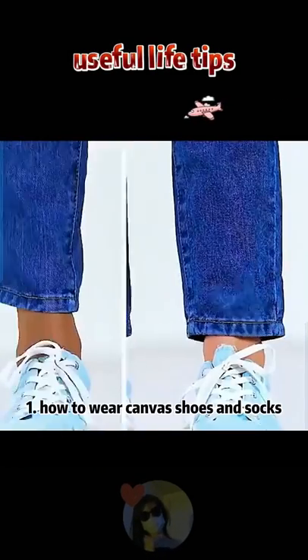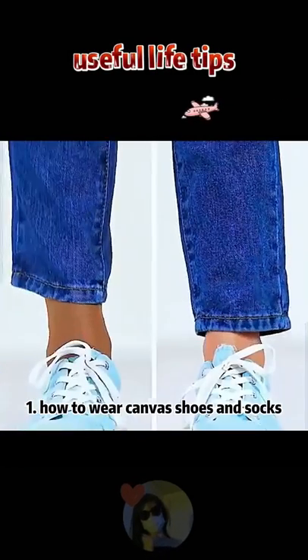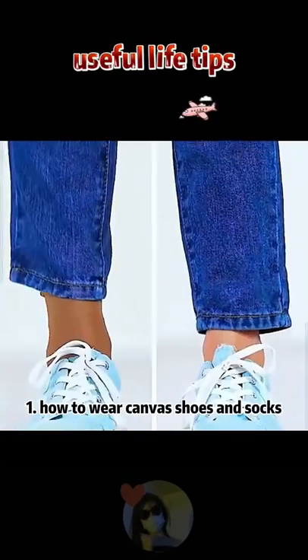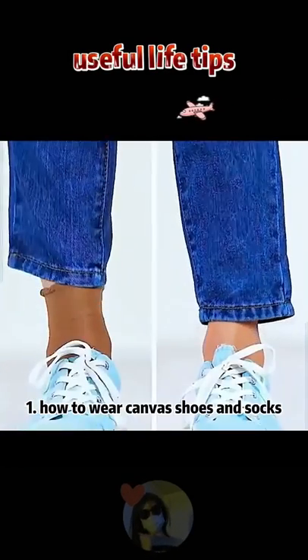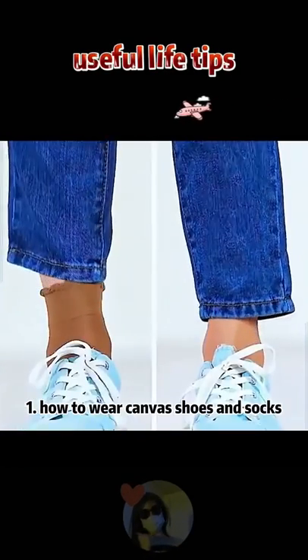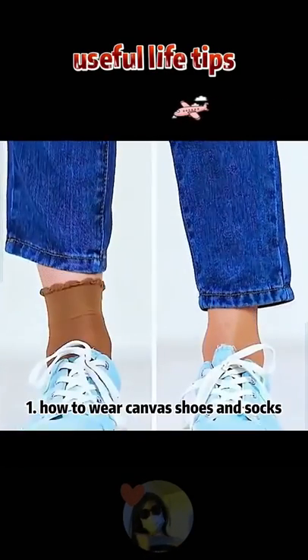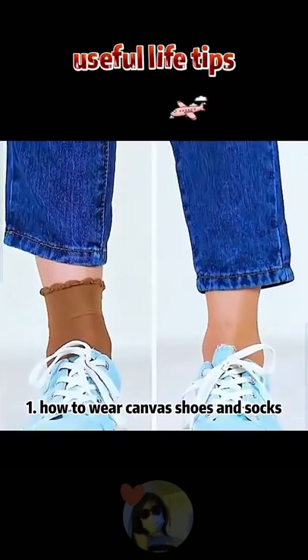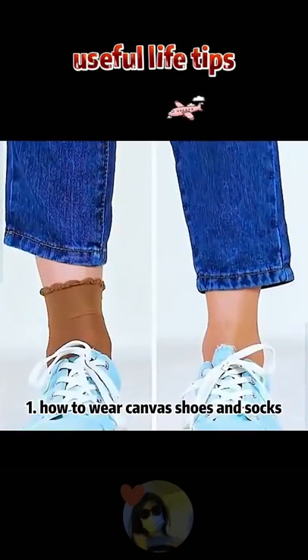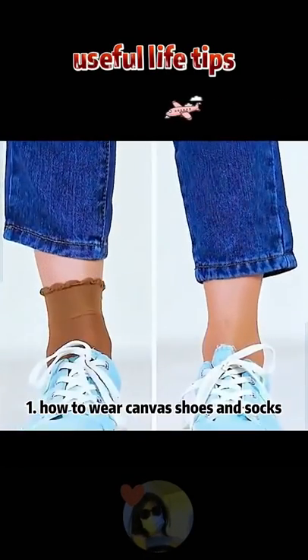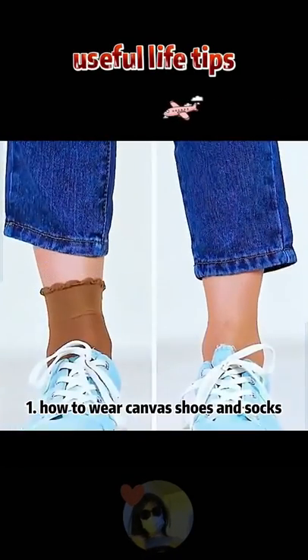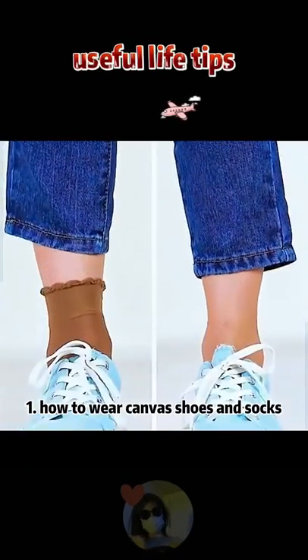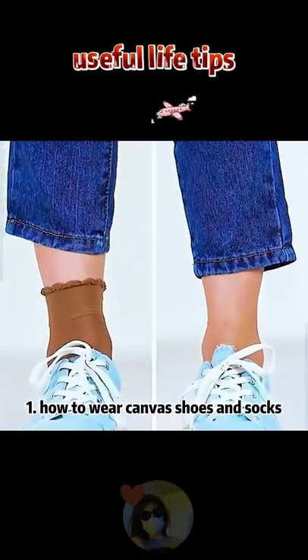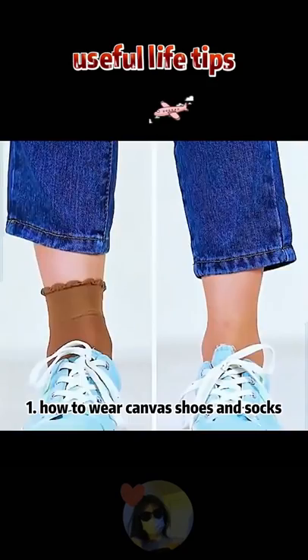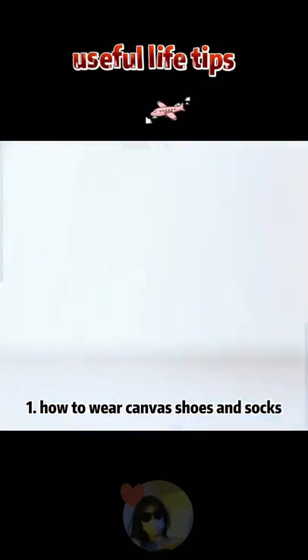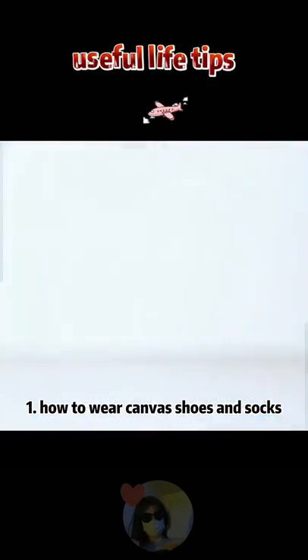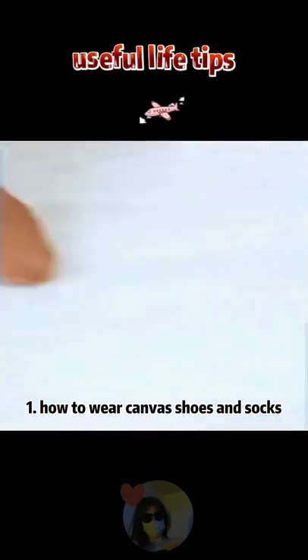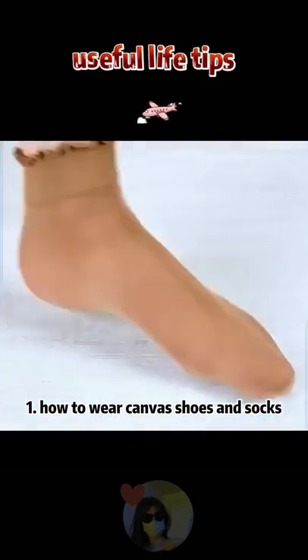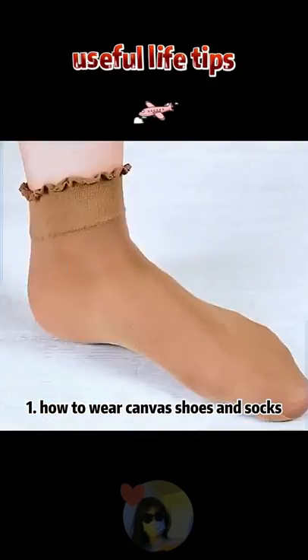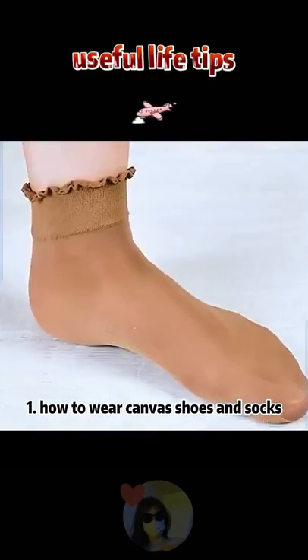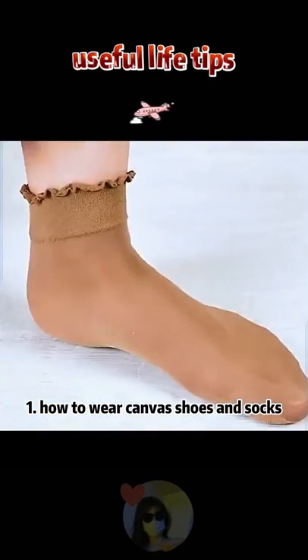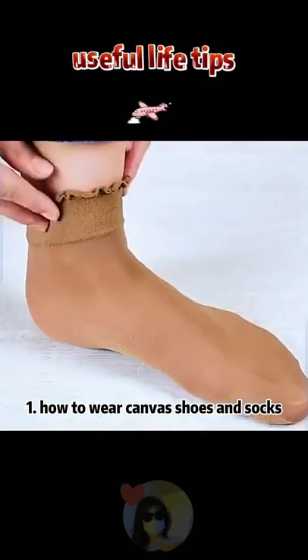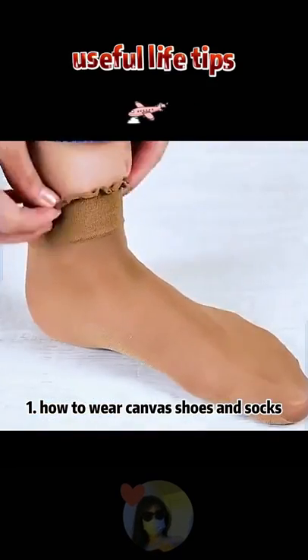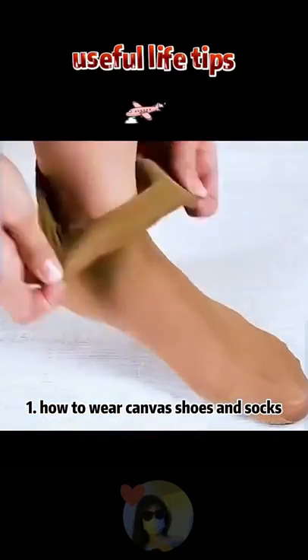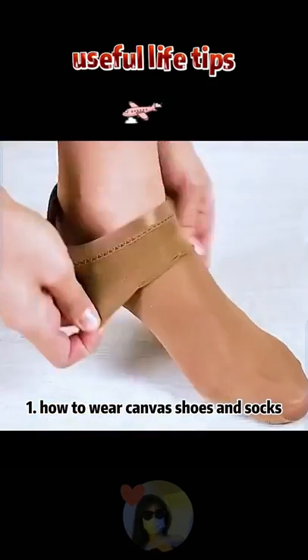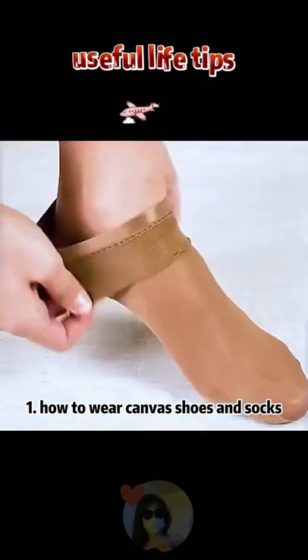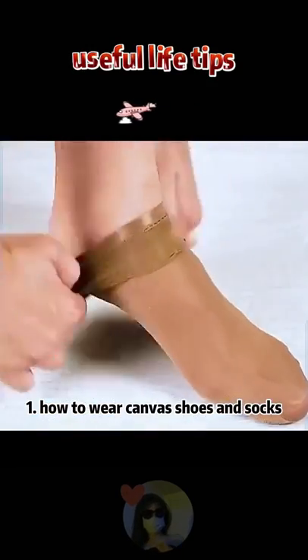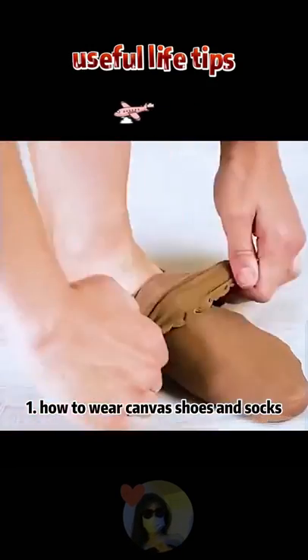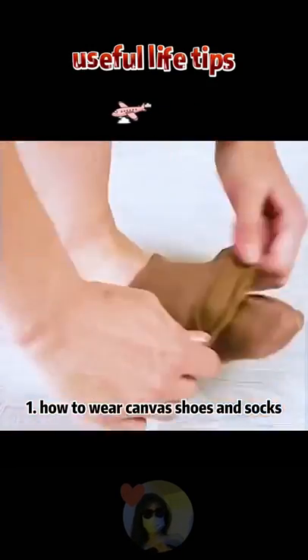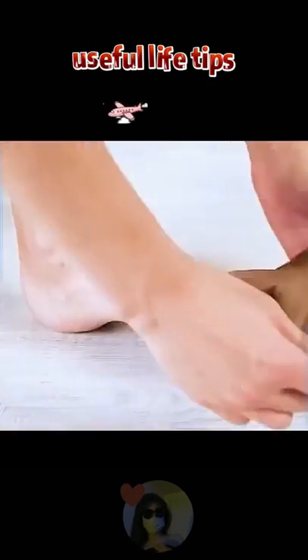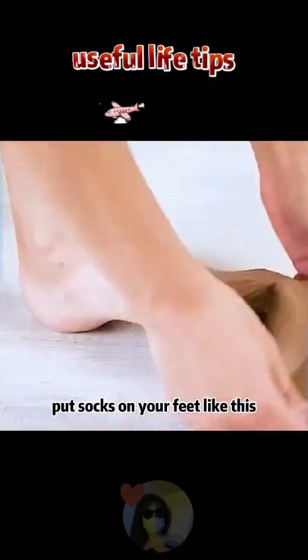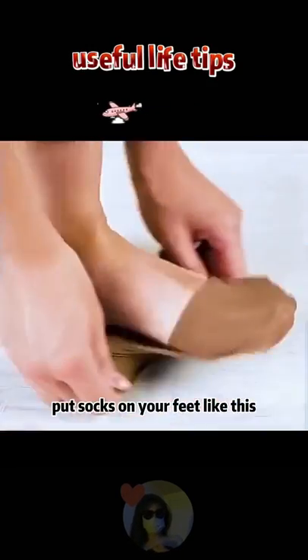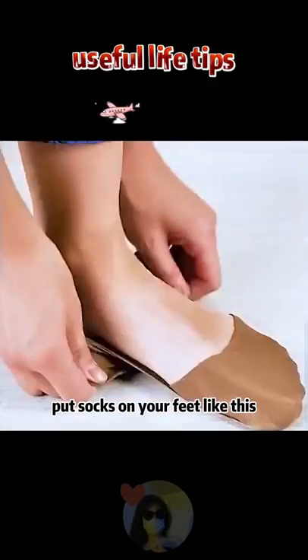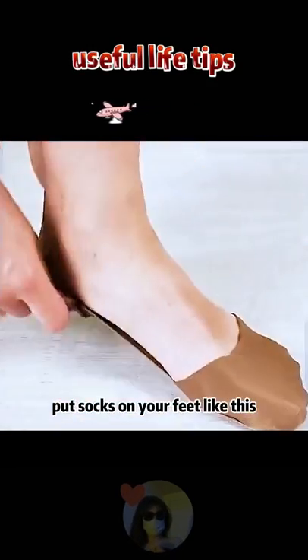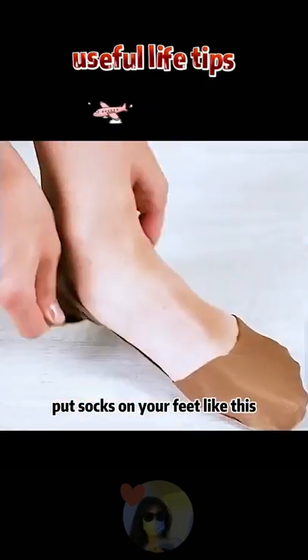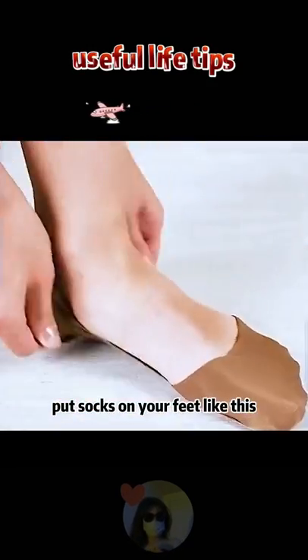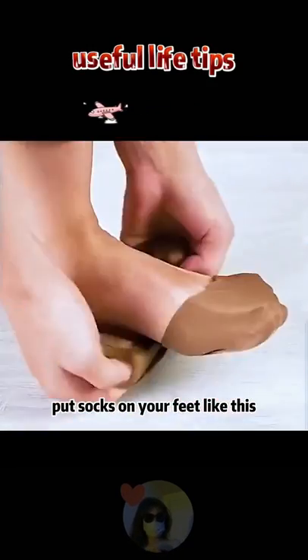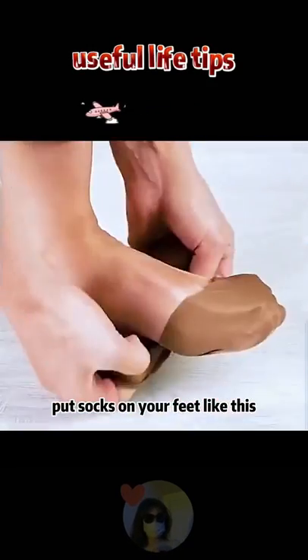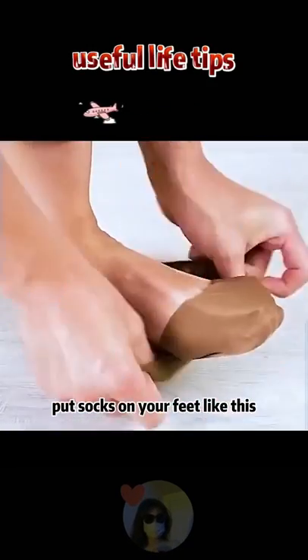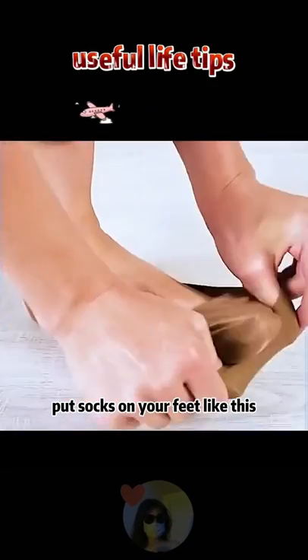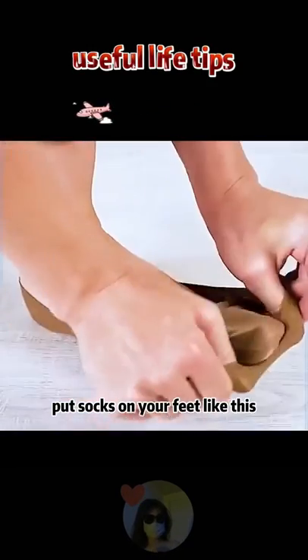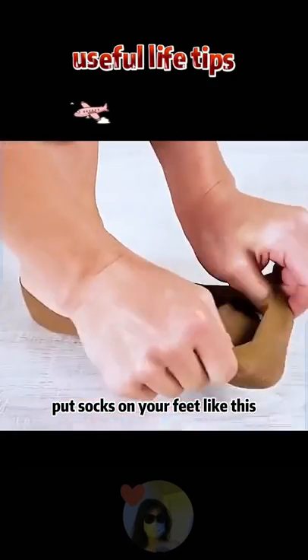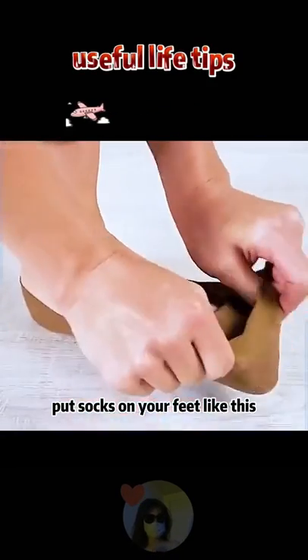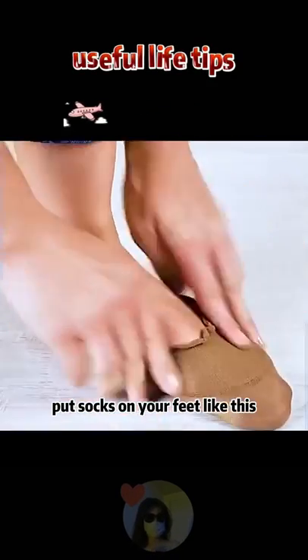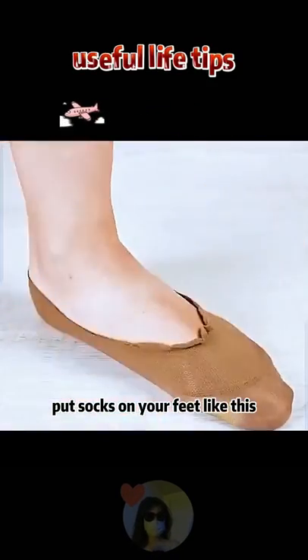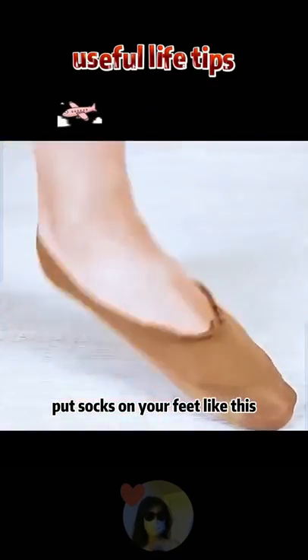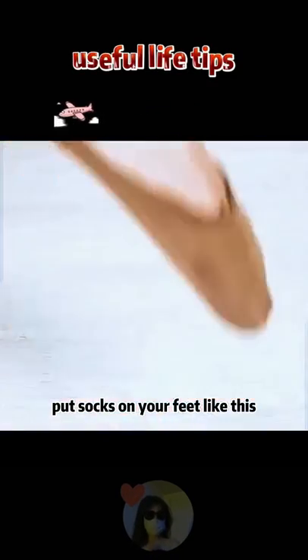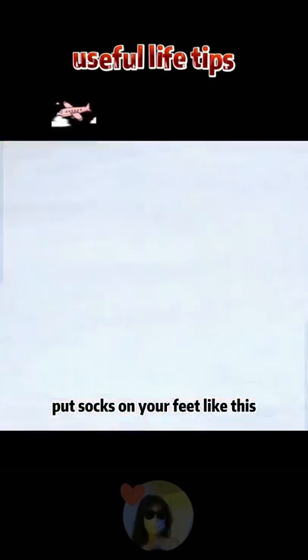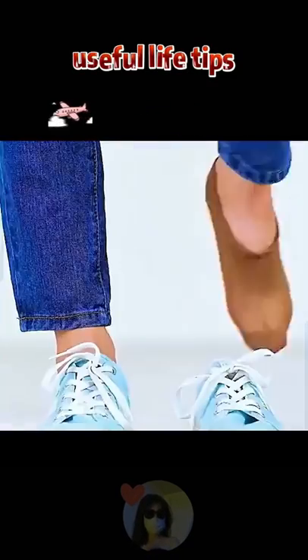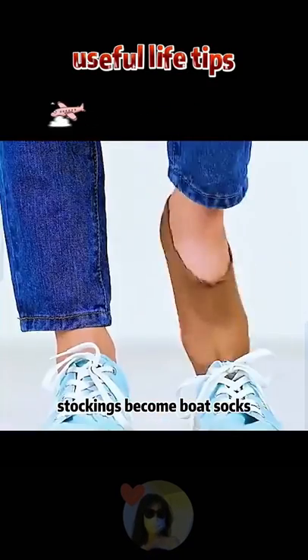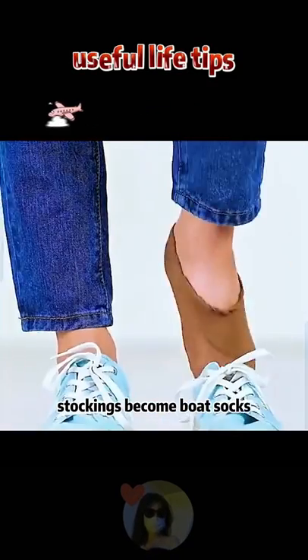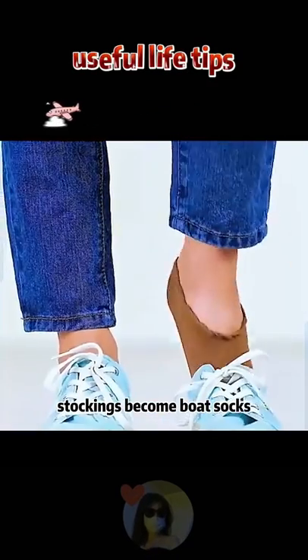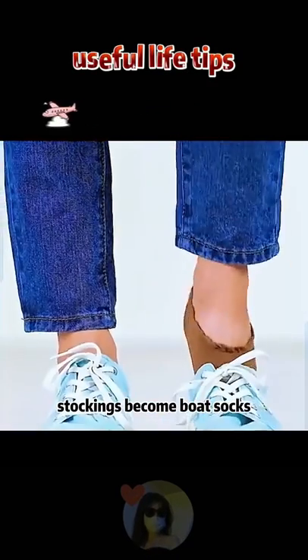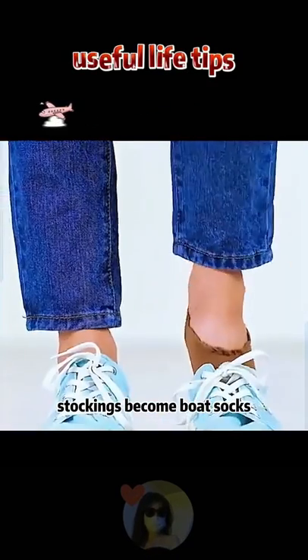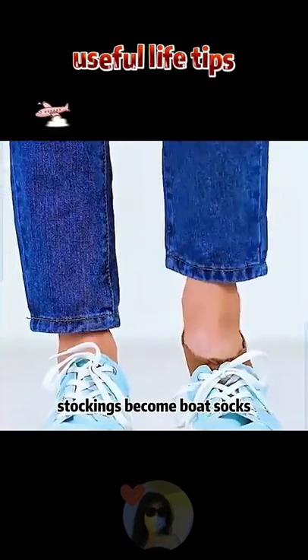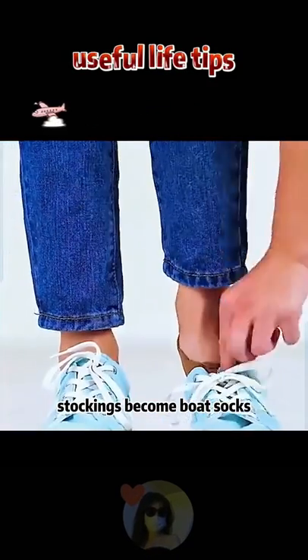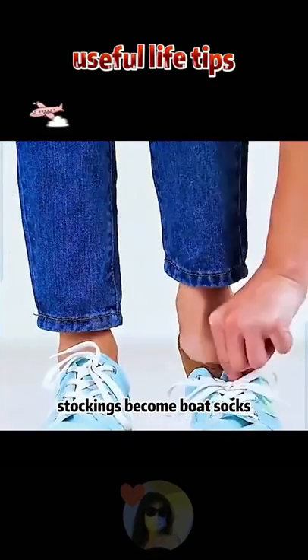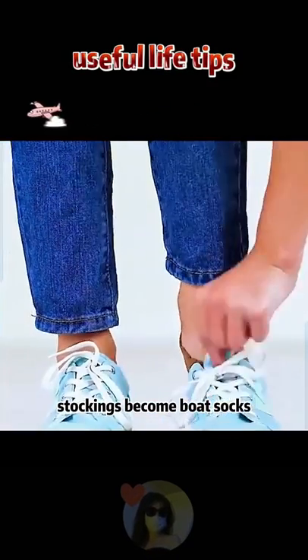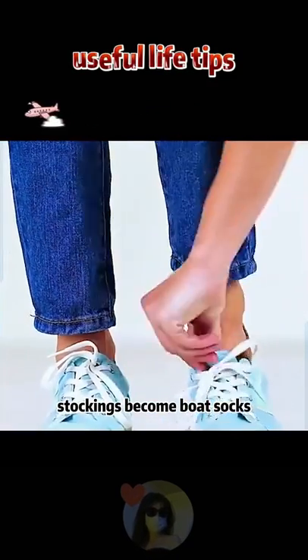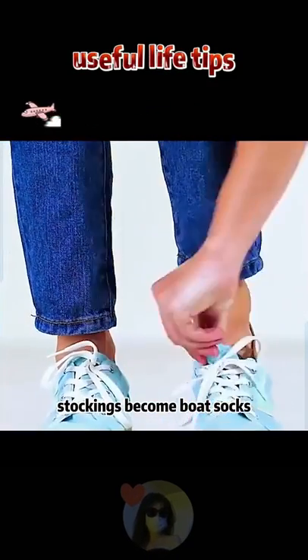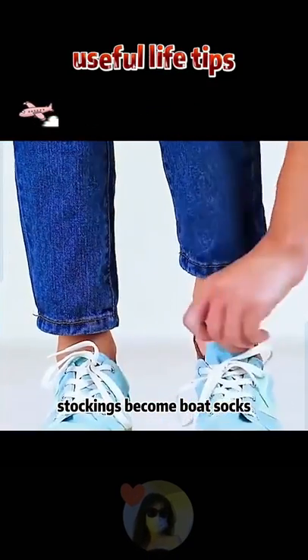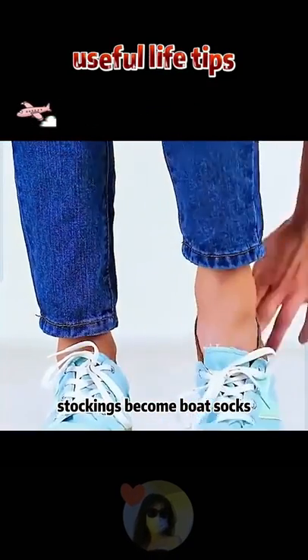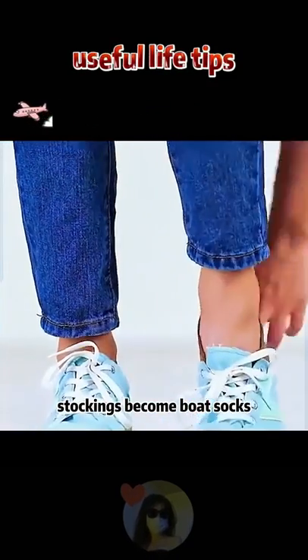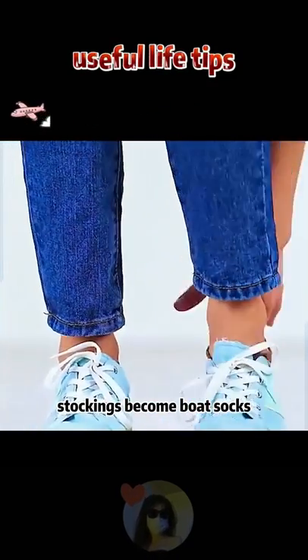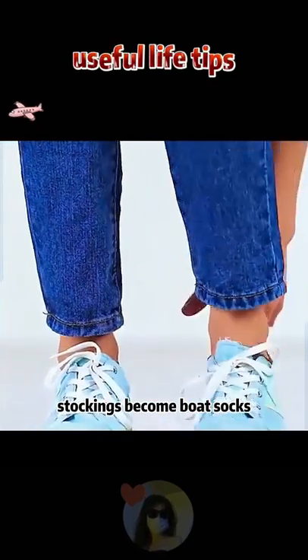1. How to wear canvas shoes and socks. Put socks on your feet like this — stockings become boat socks.